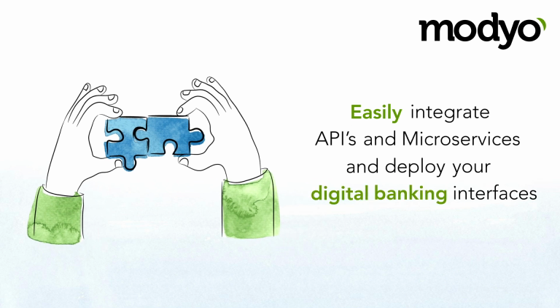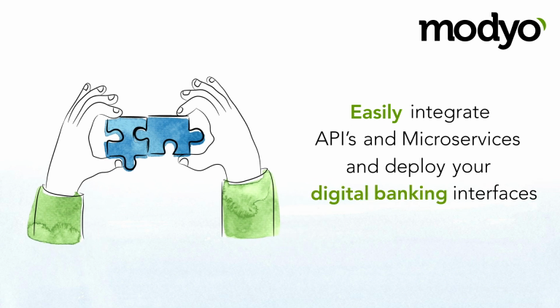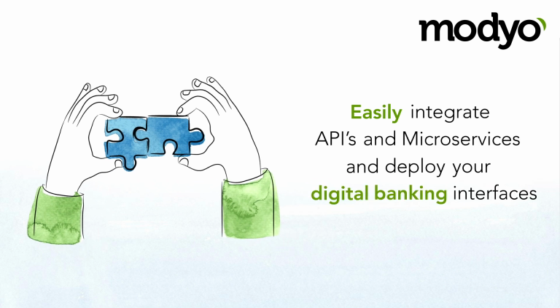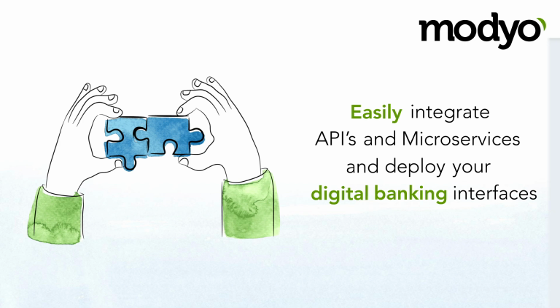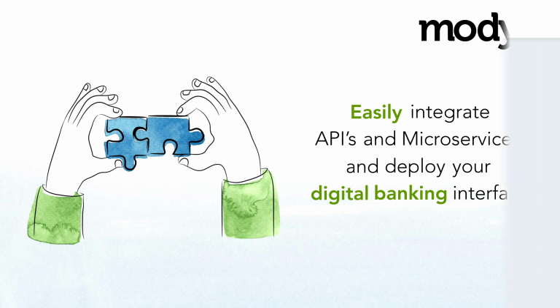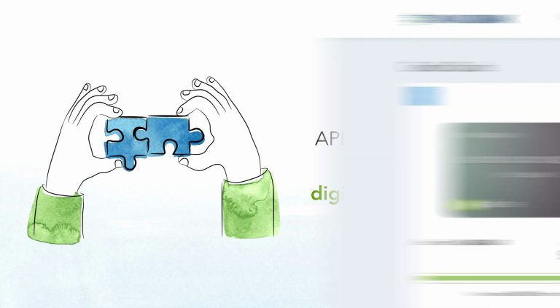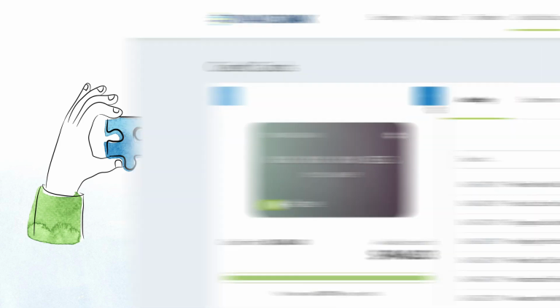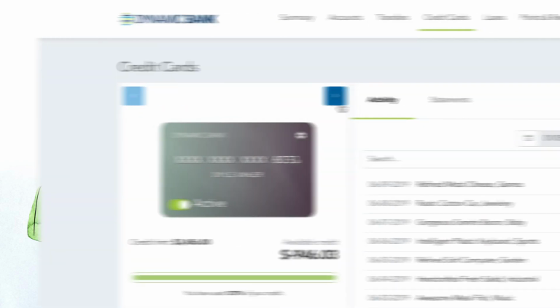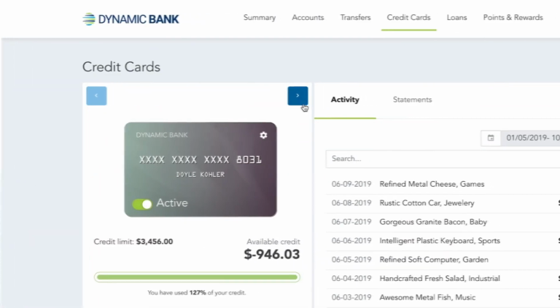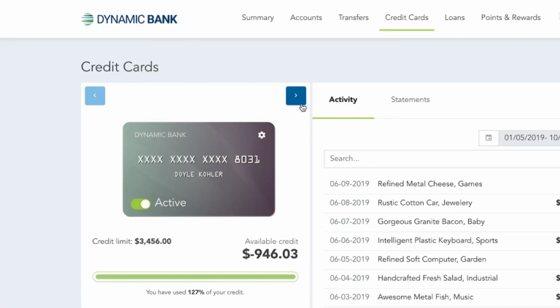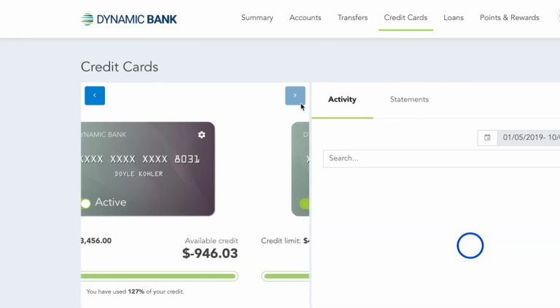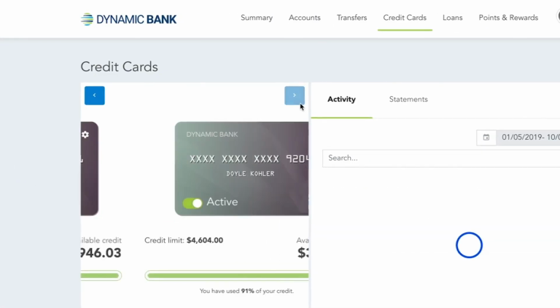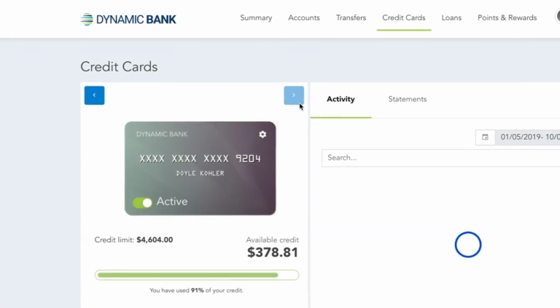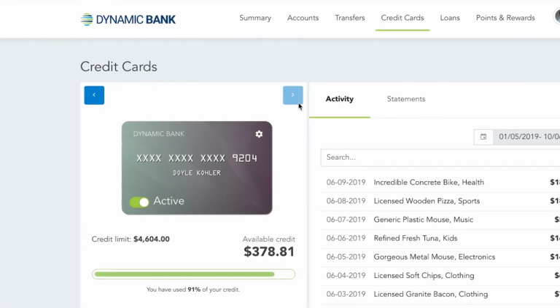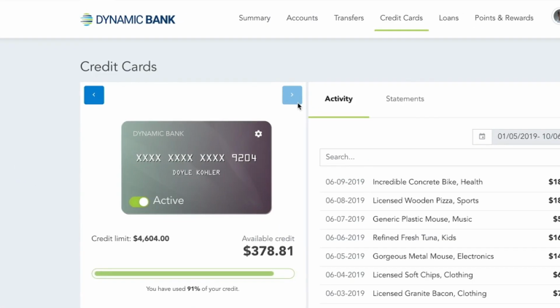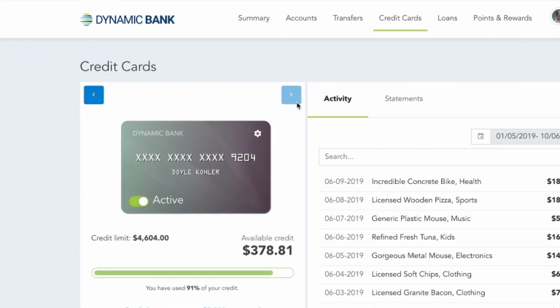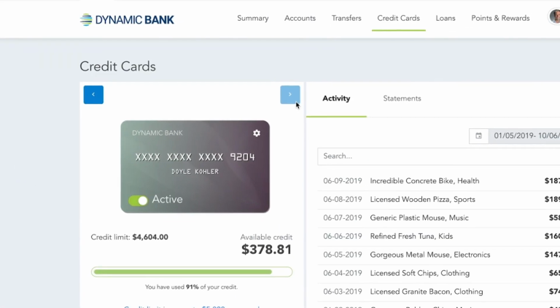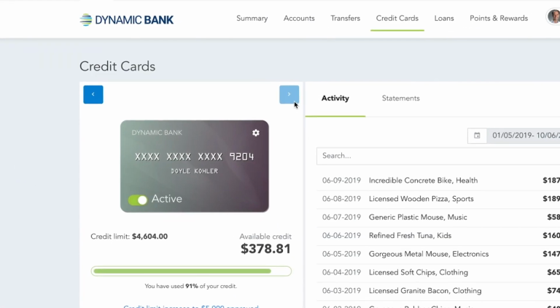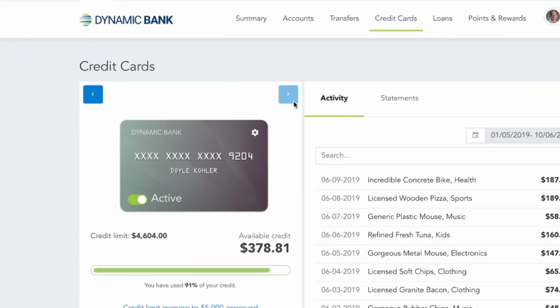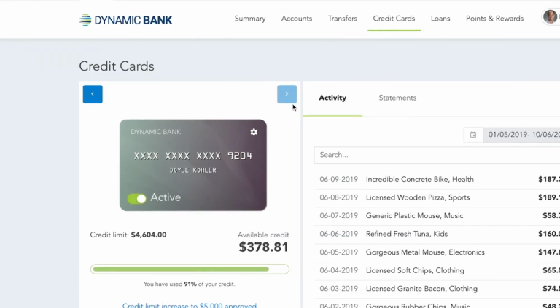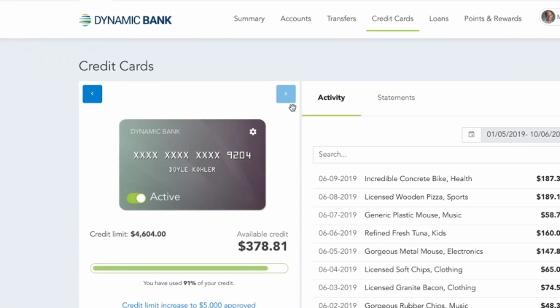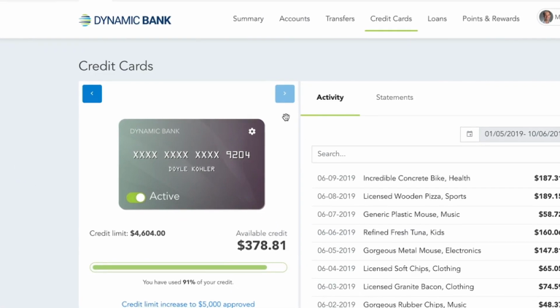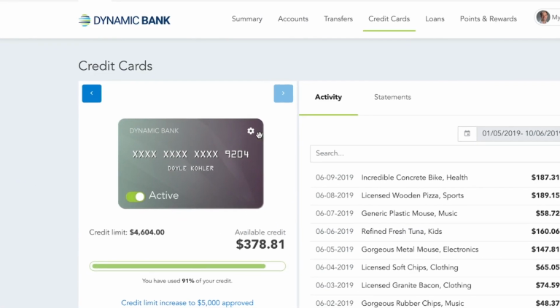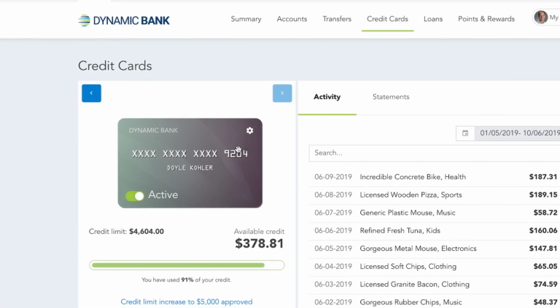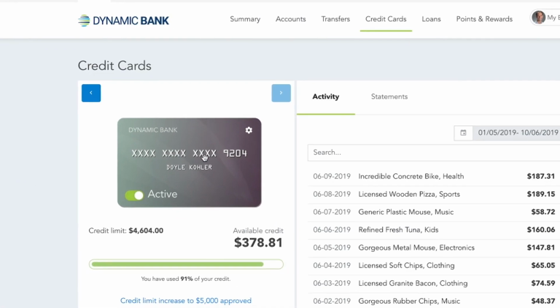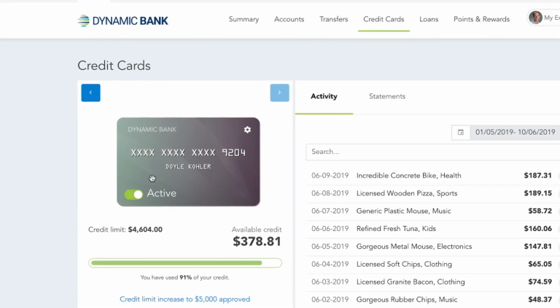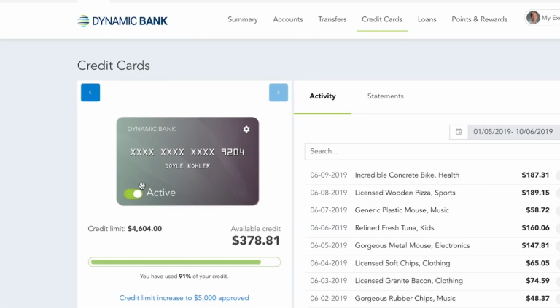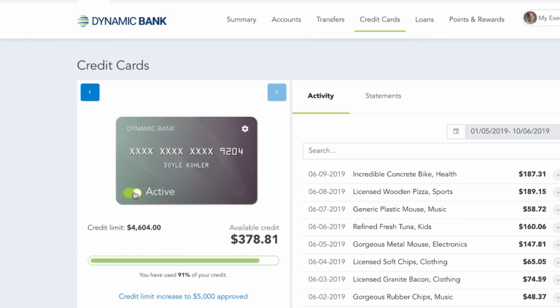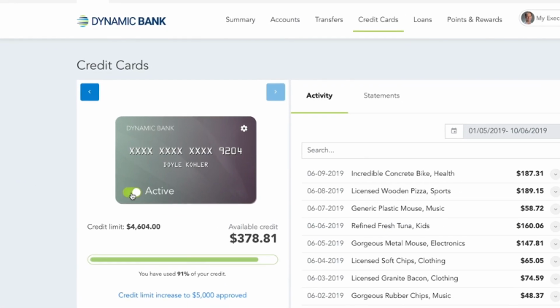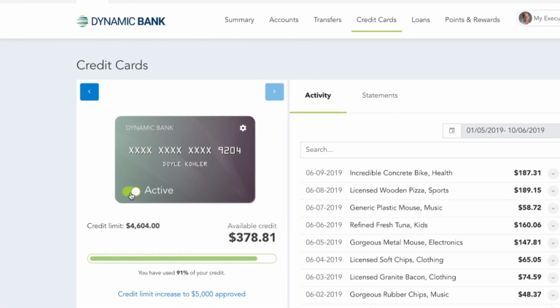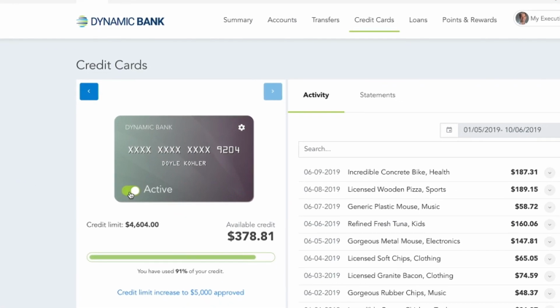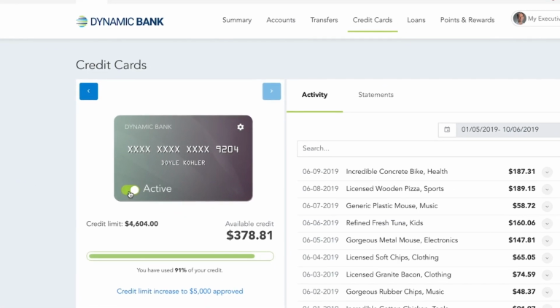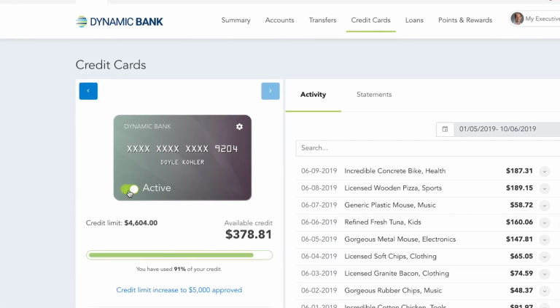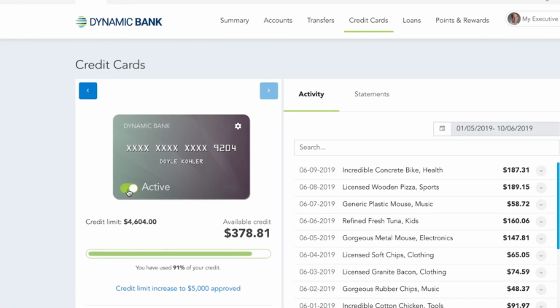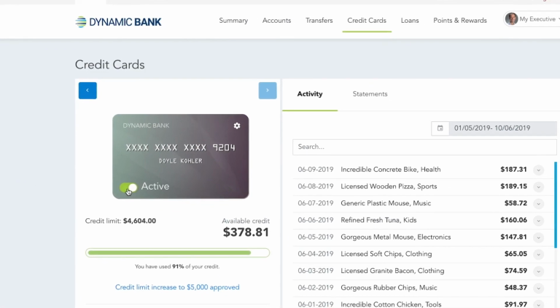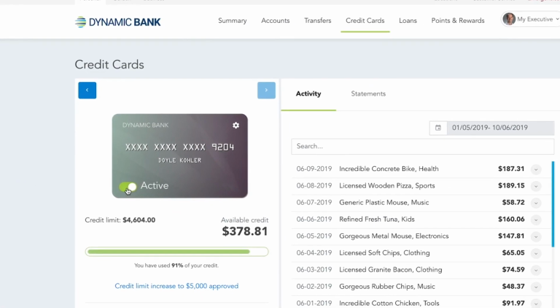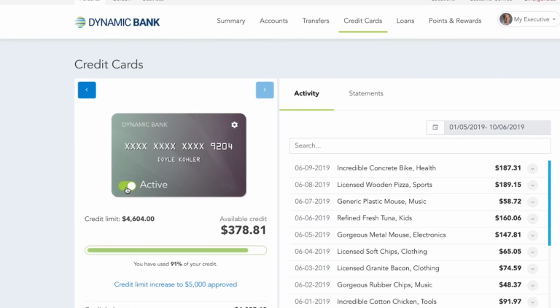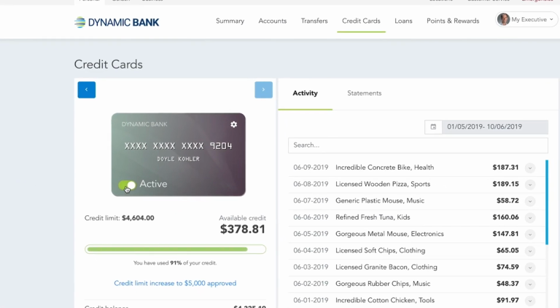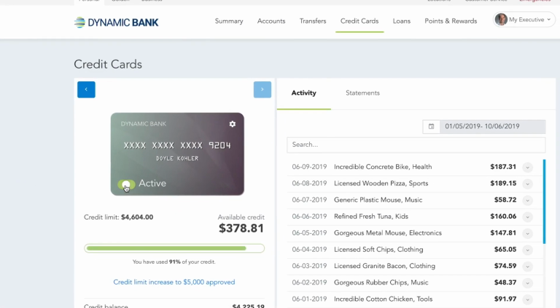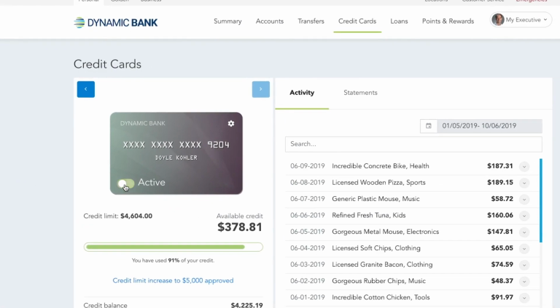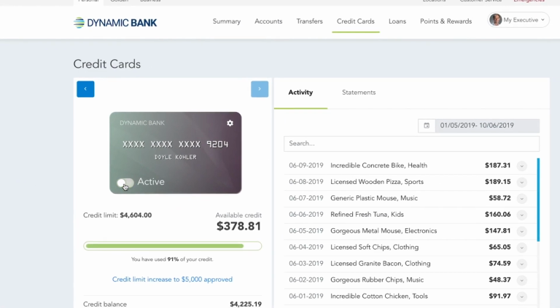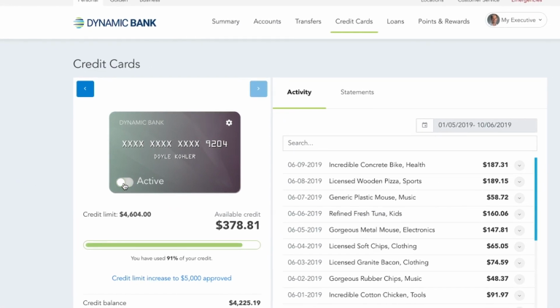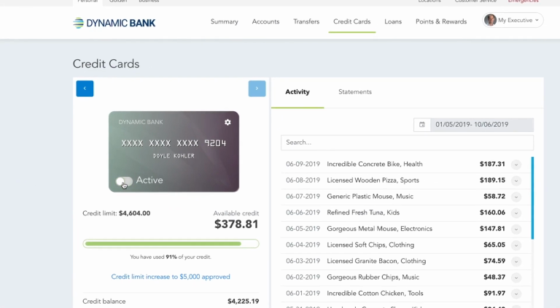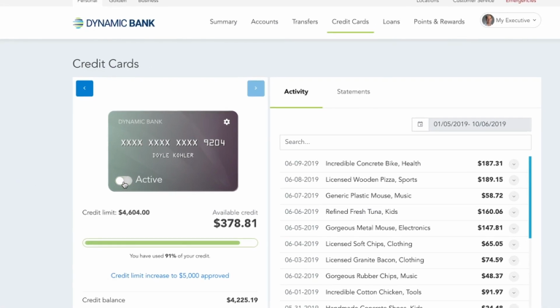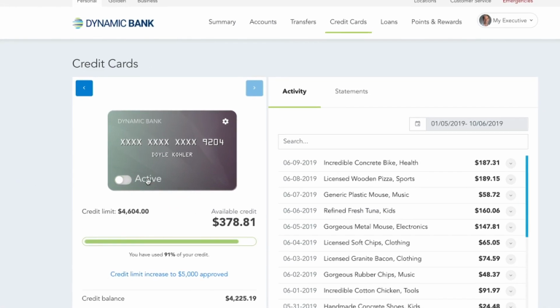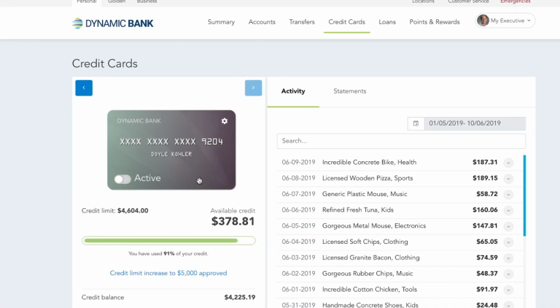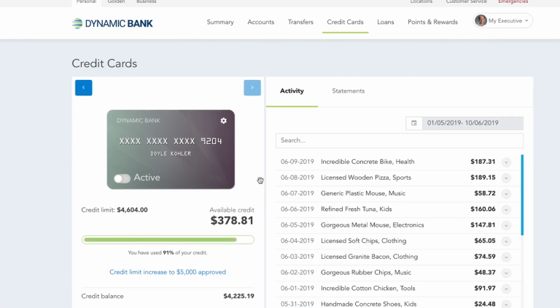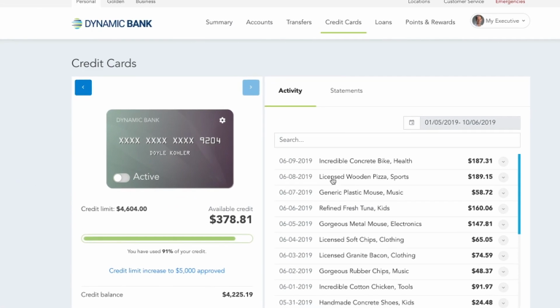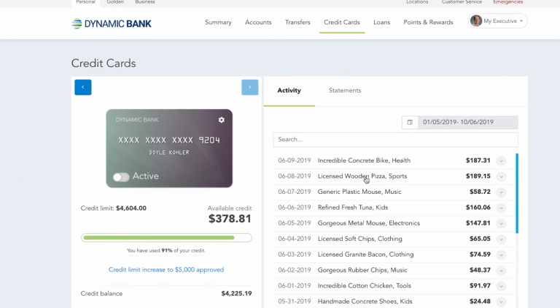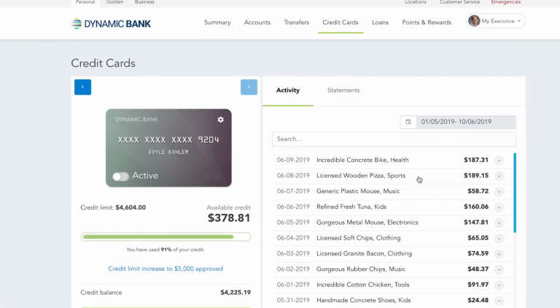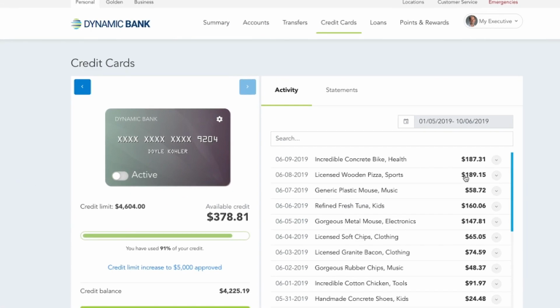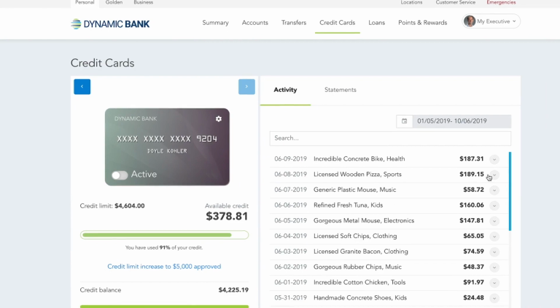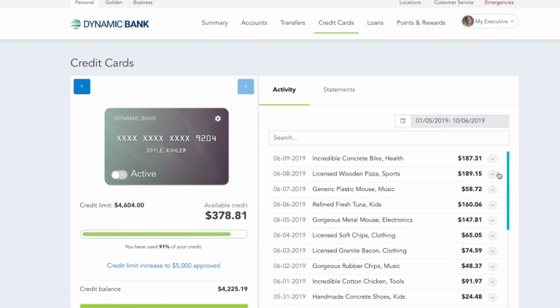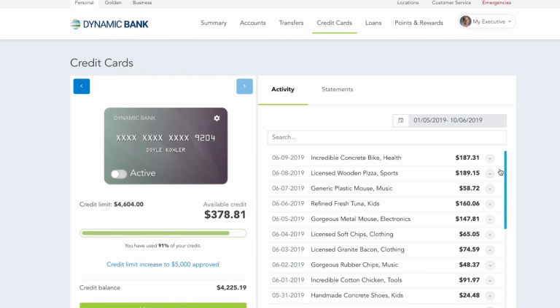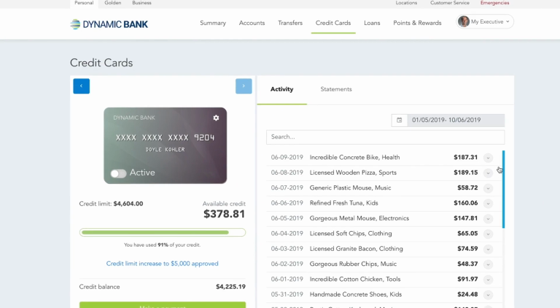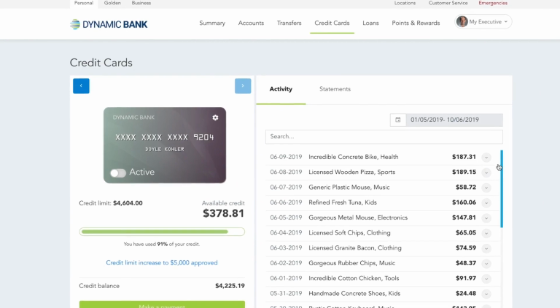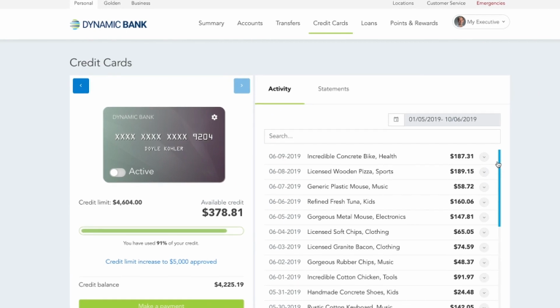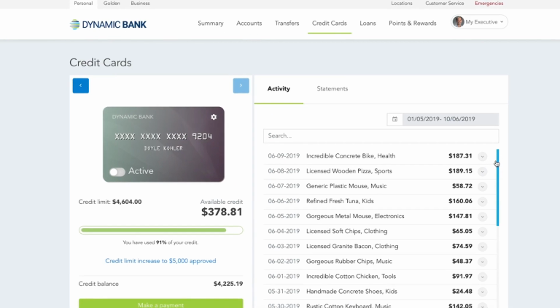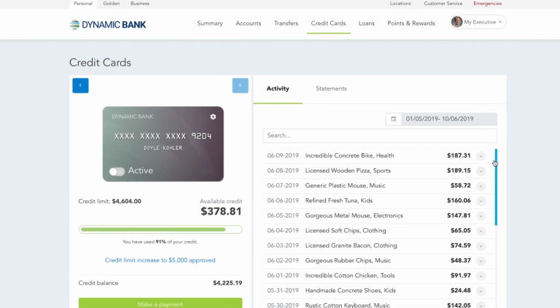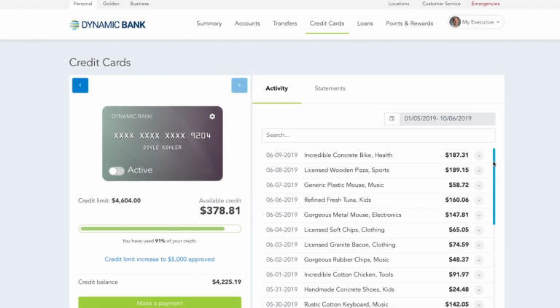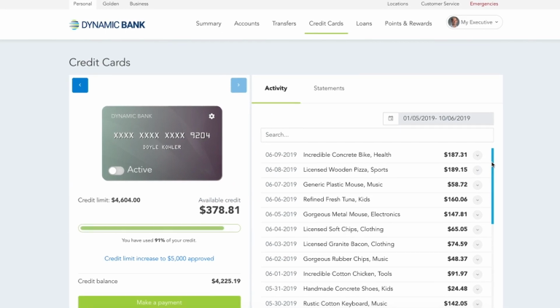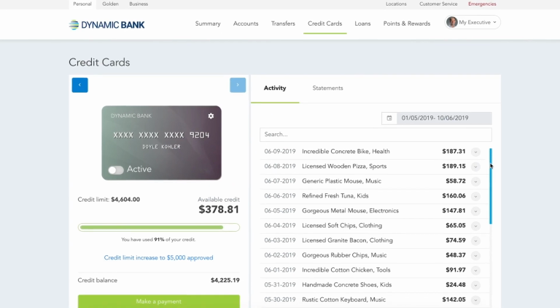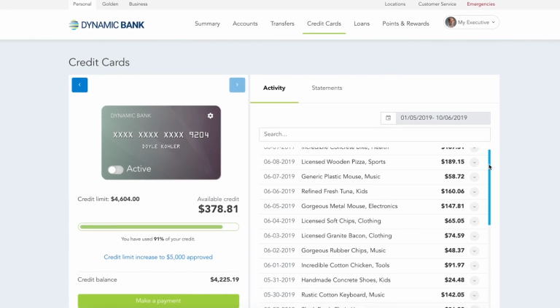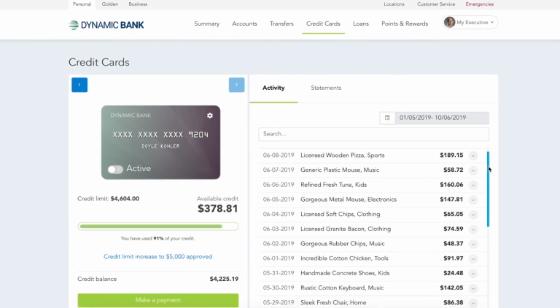For example, the credit card widget provides control and security with intuitive activation toggles and a simple list of recent movements.